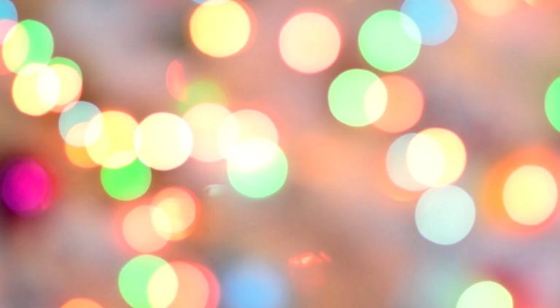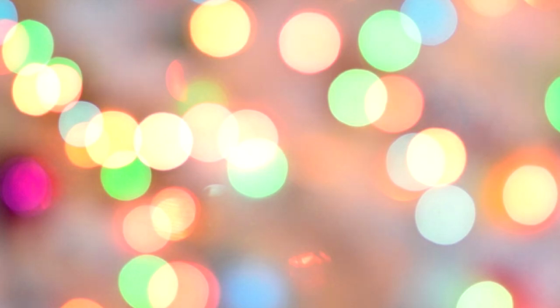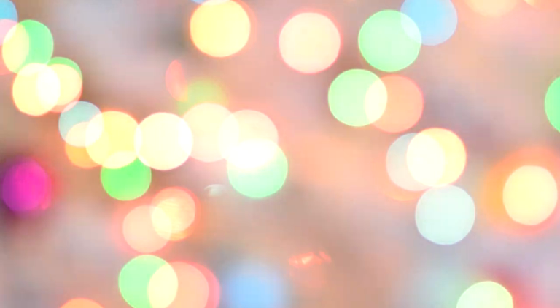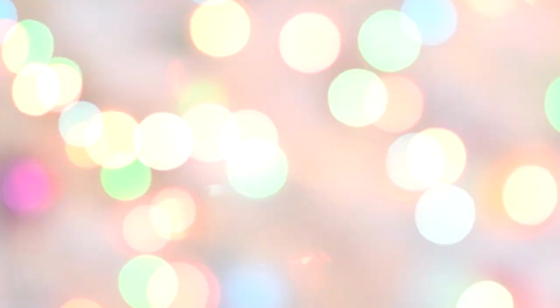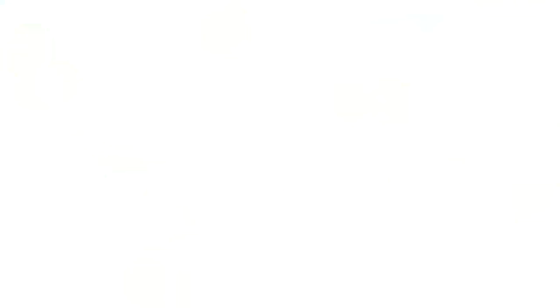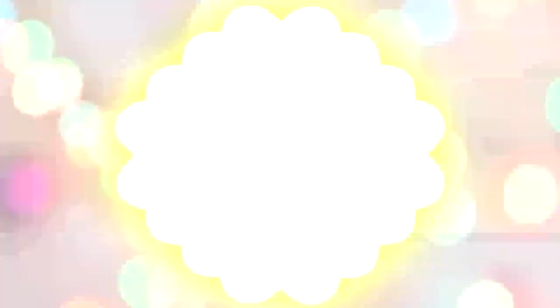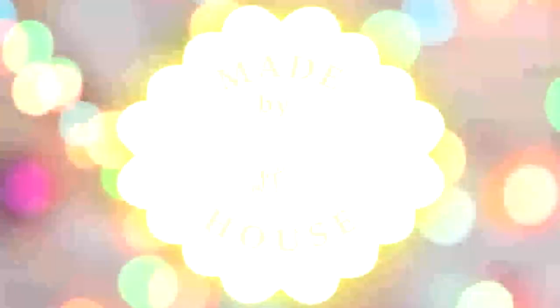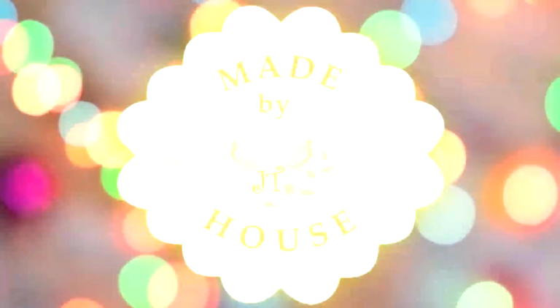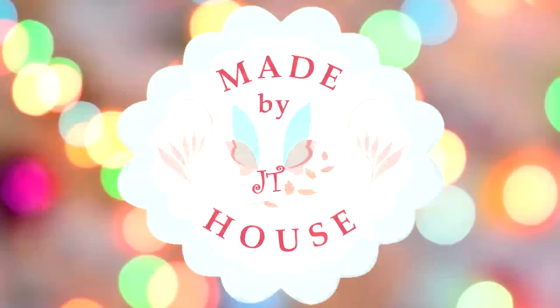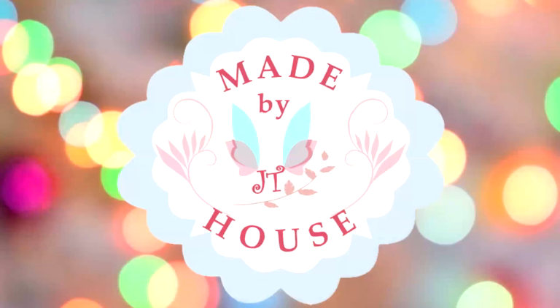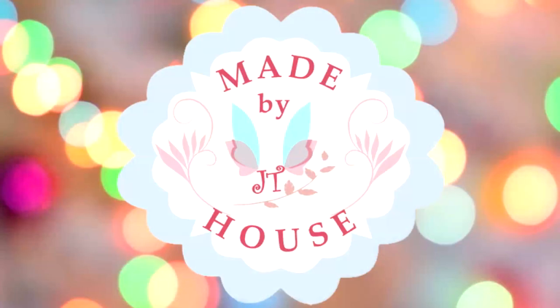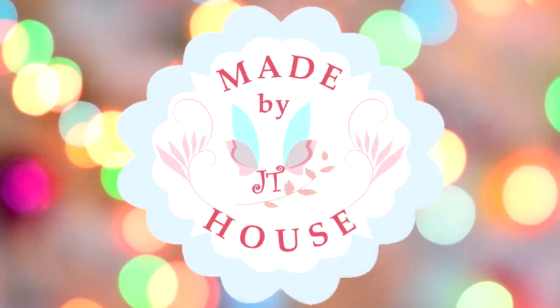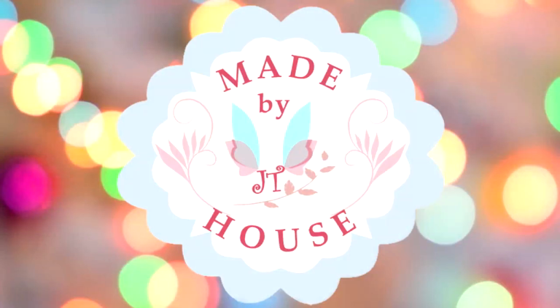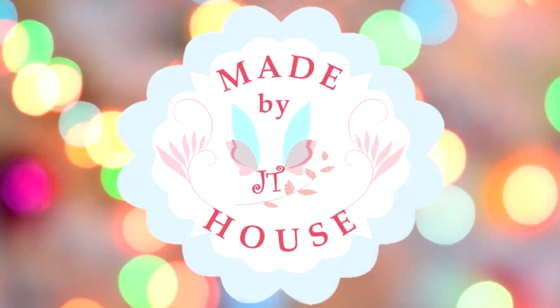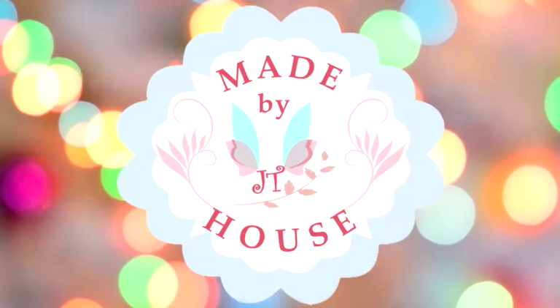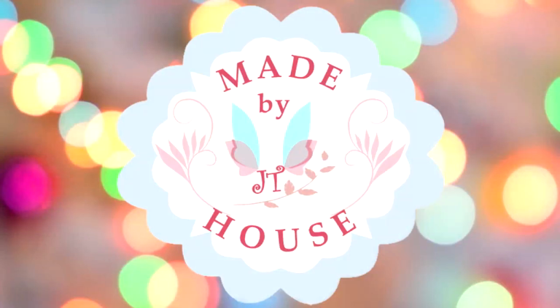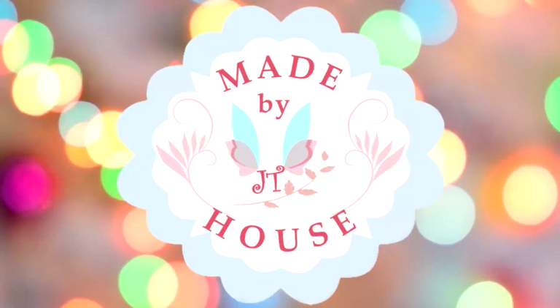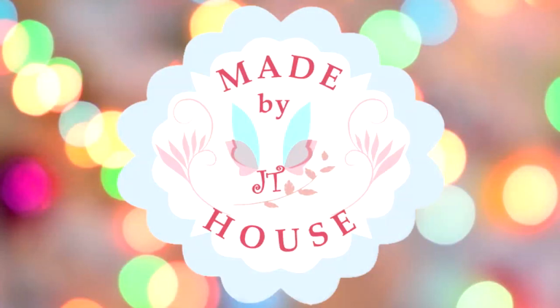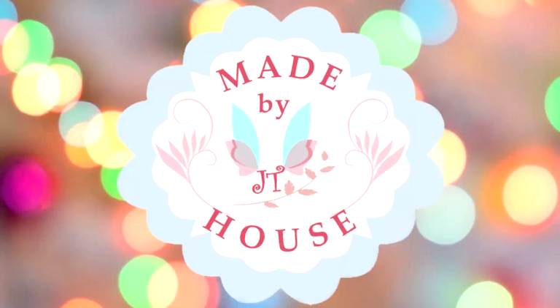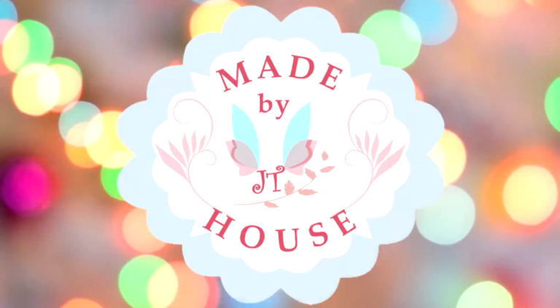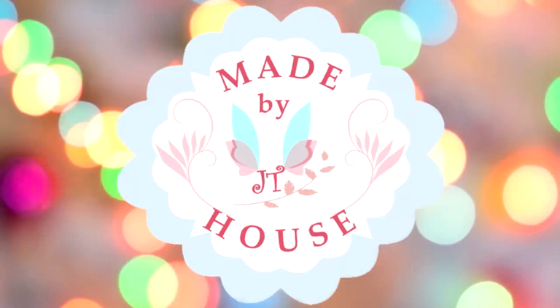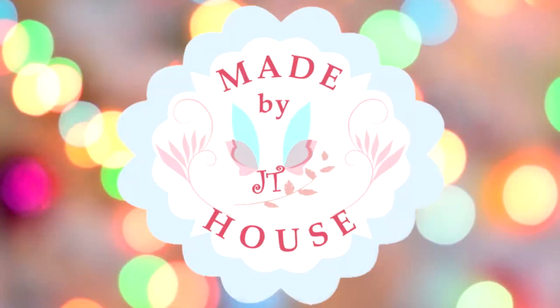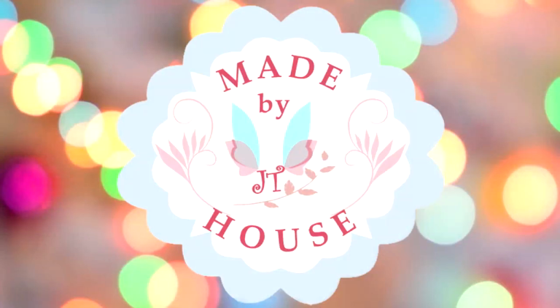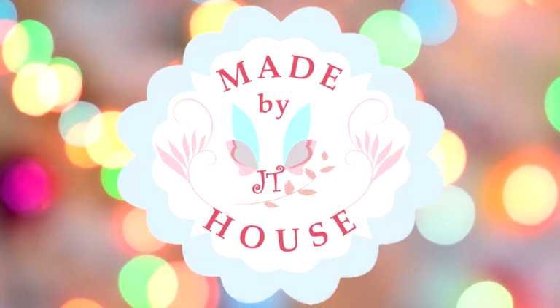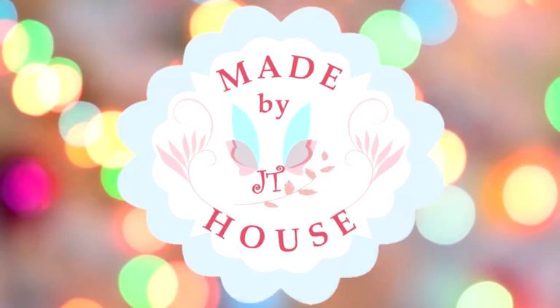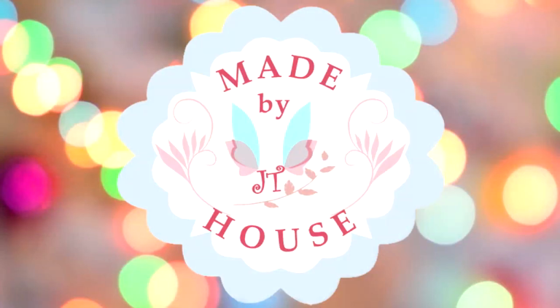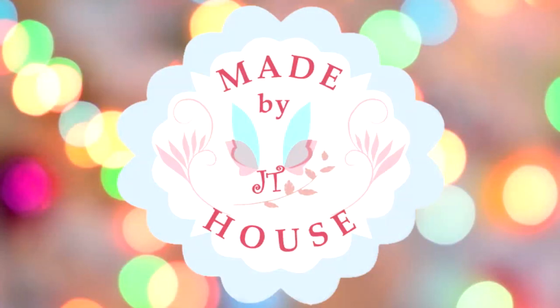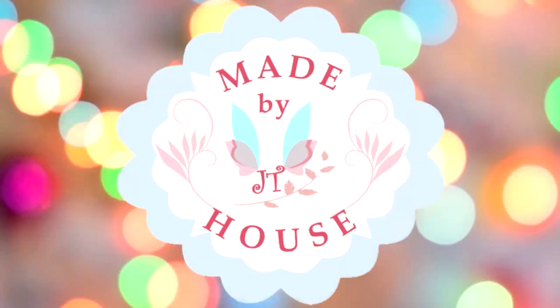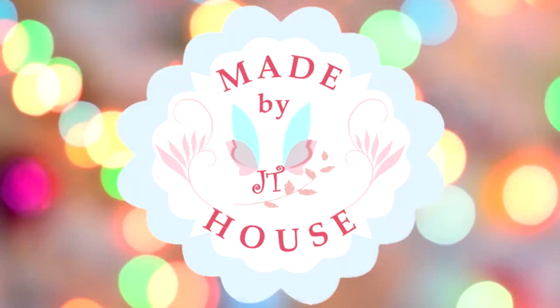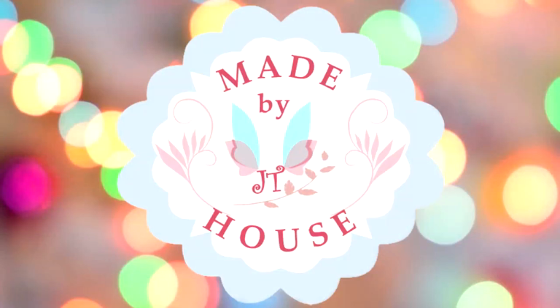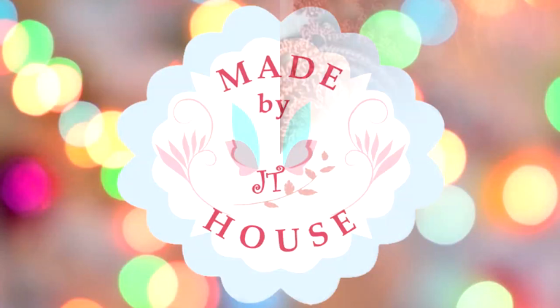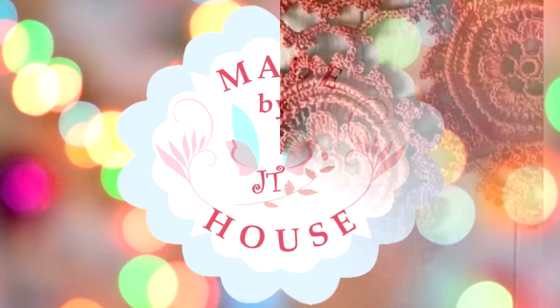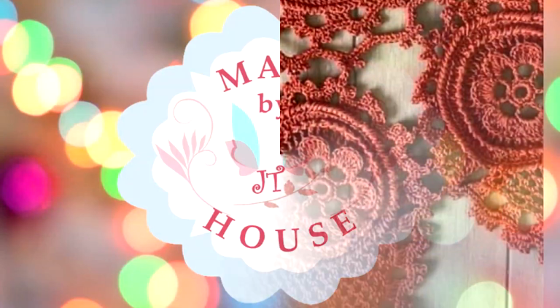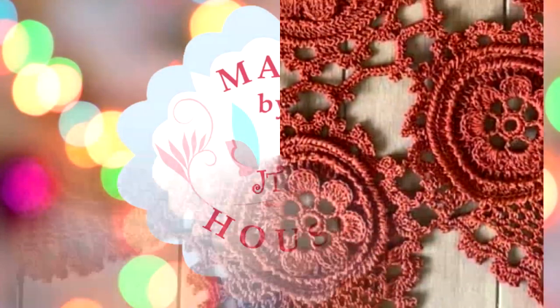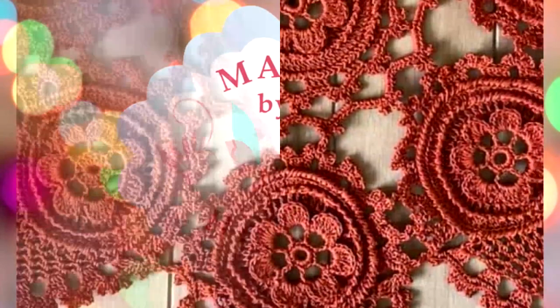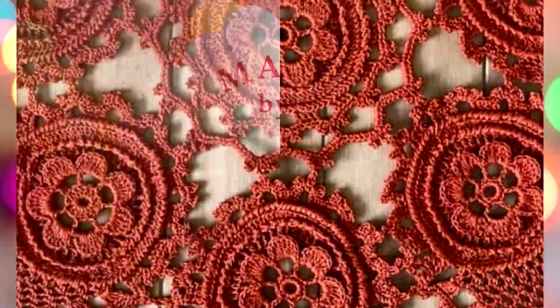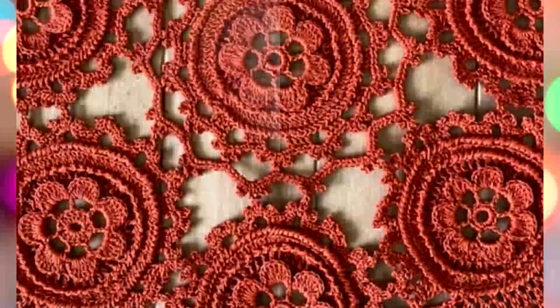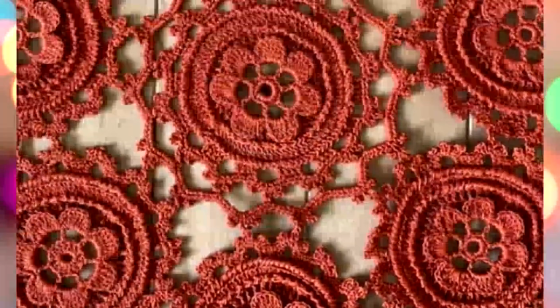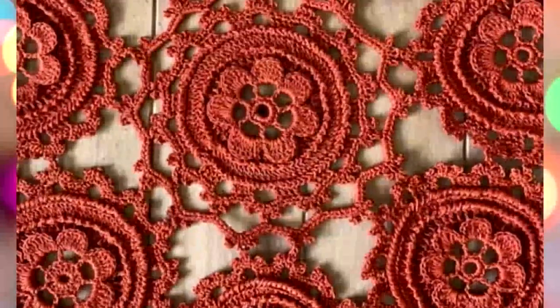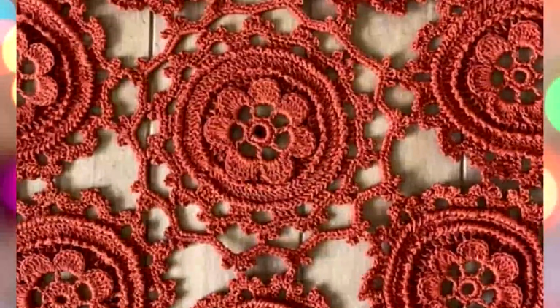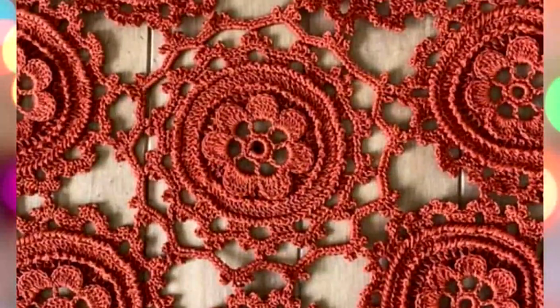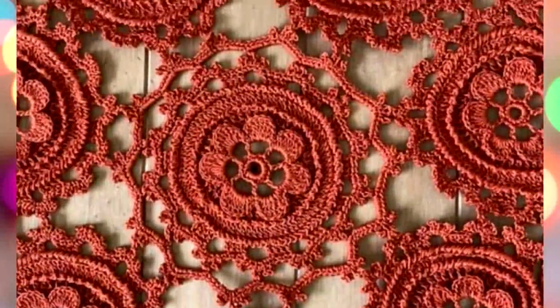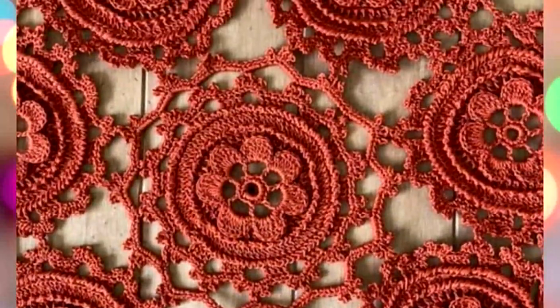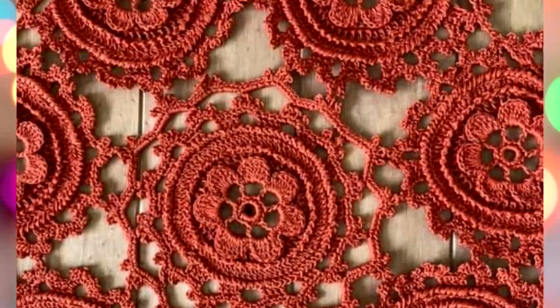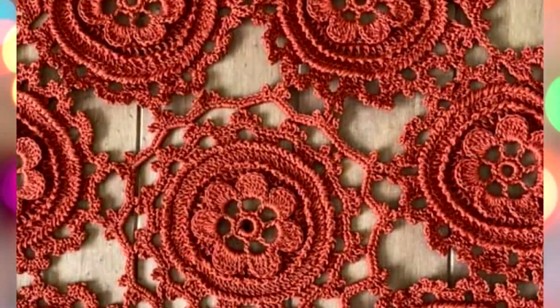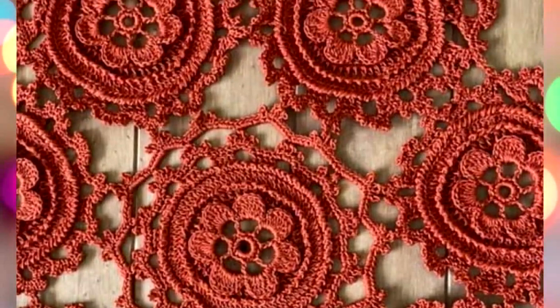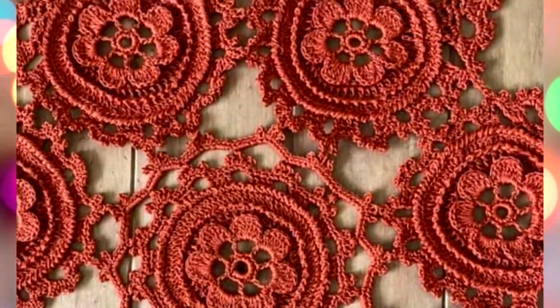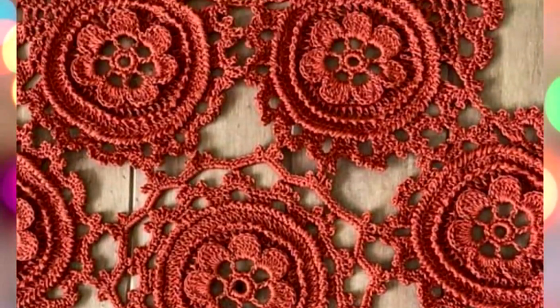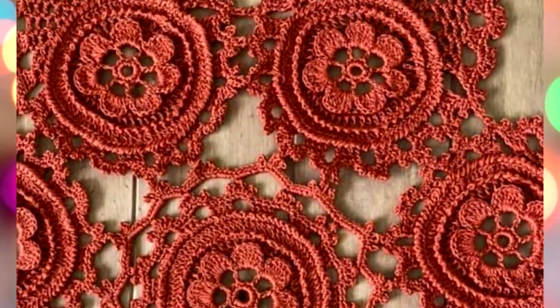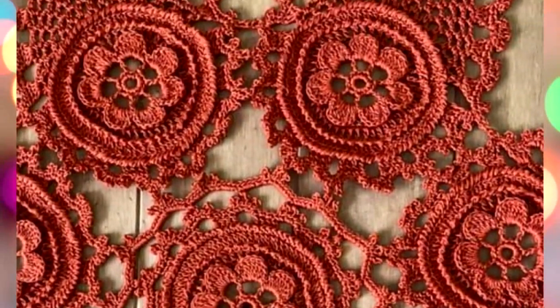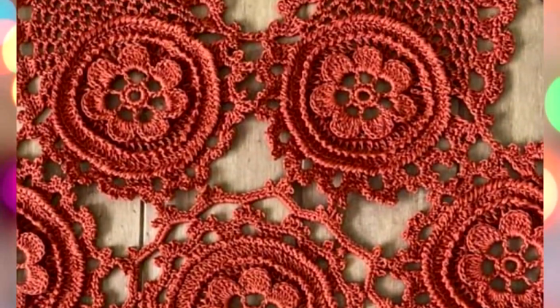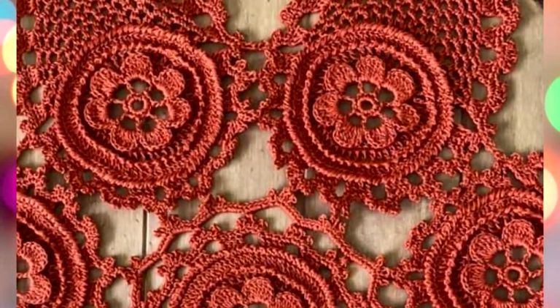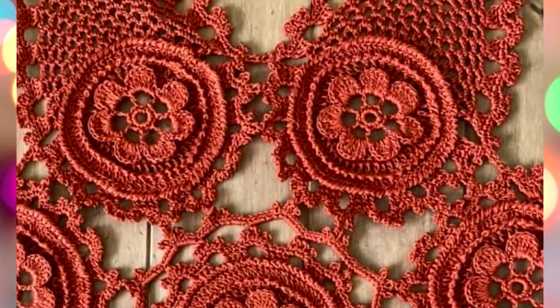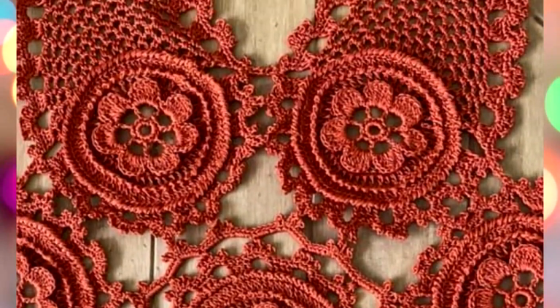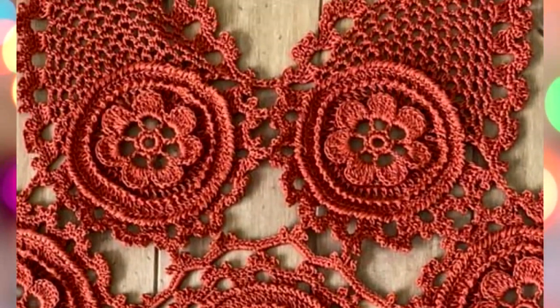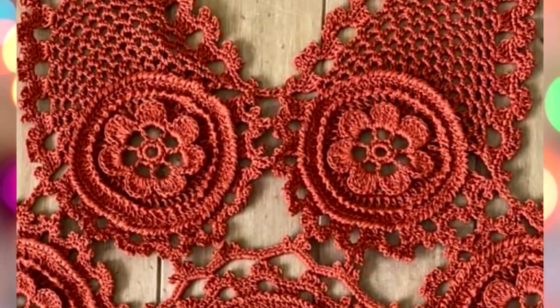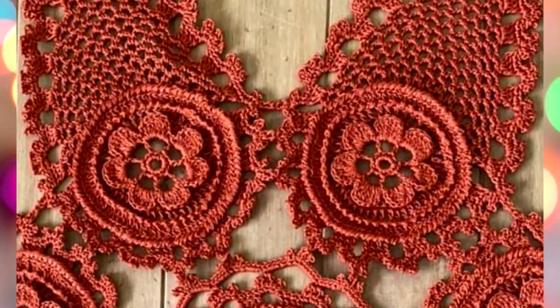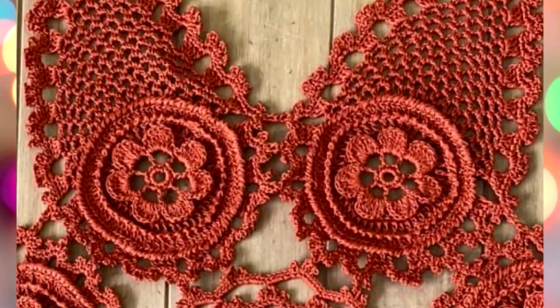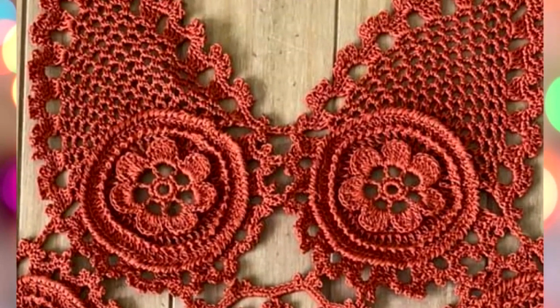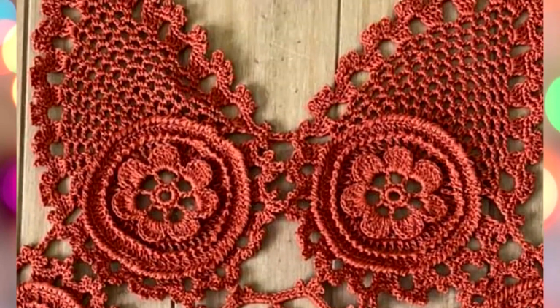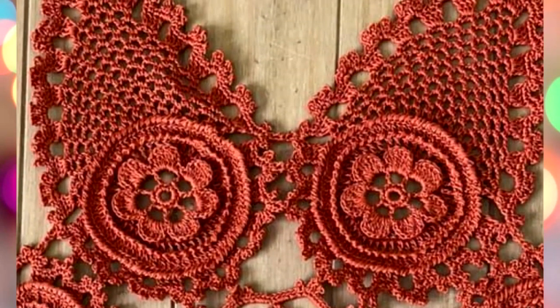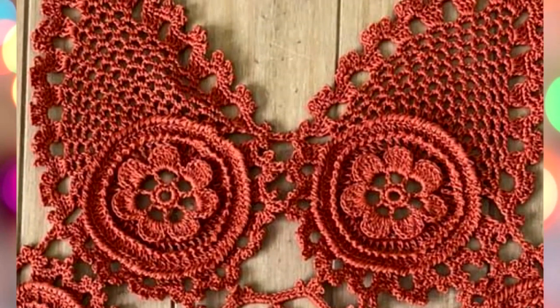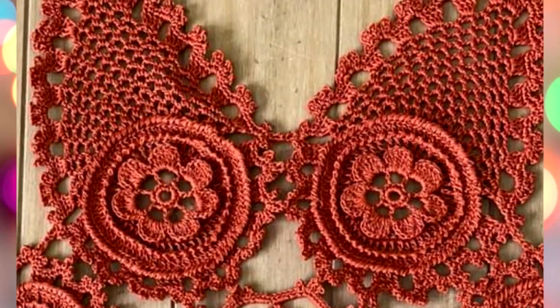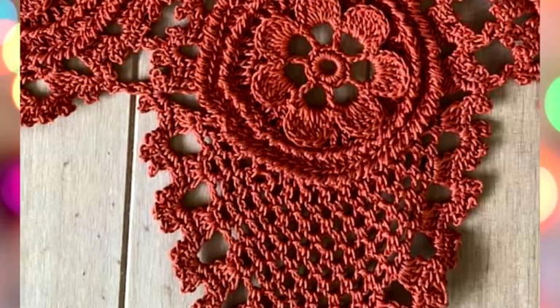Hello, my friends! Today I am very happy to show you the result and achievement of student JT House Crochet School.